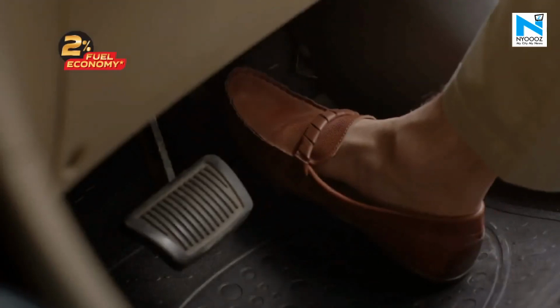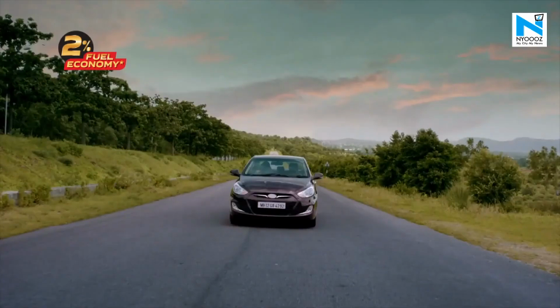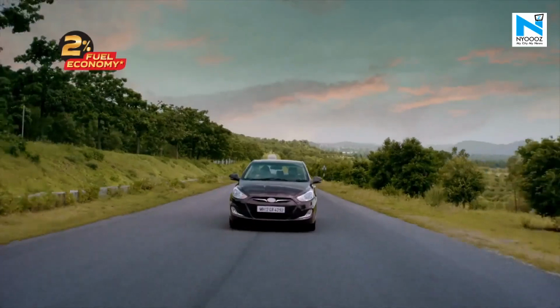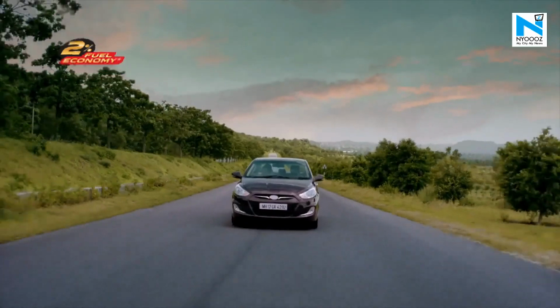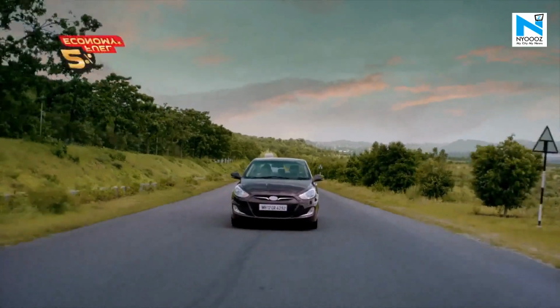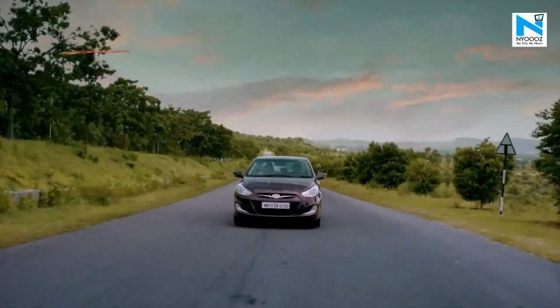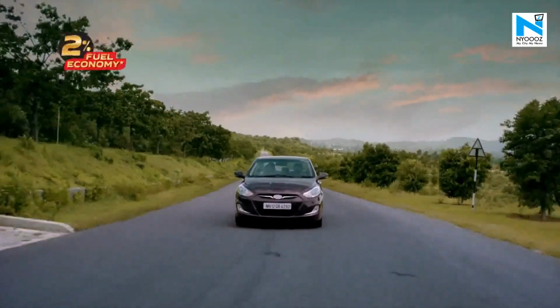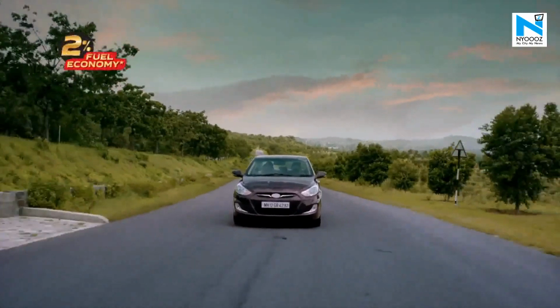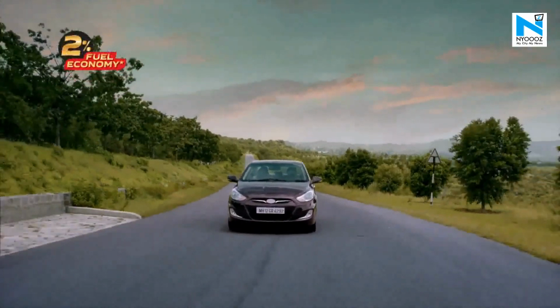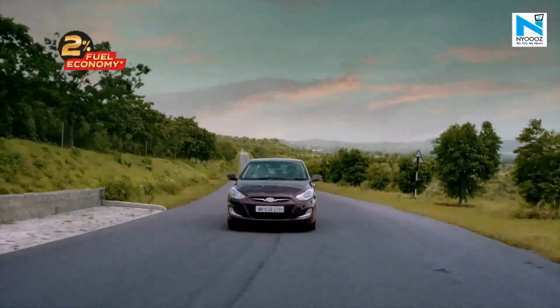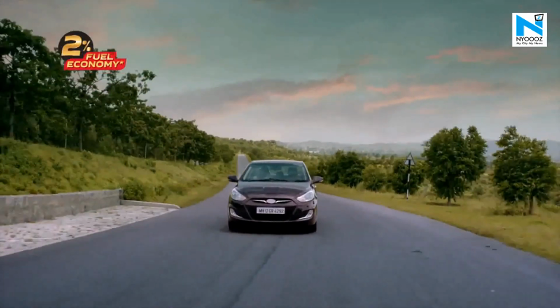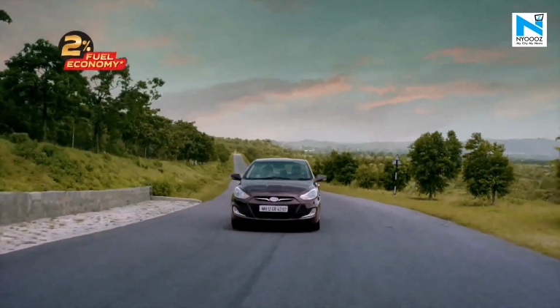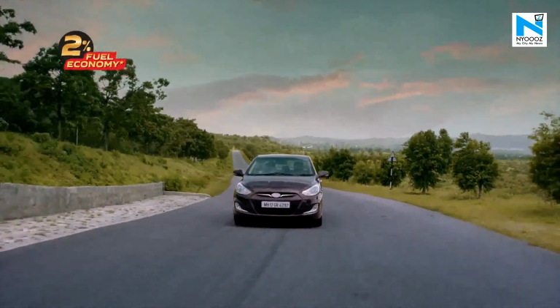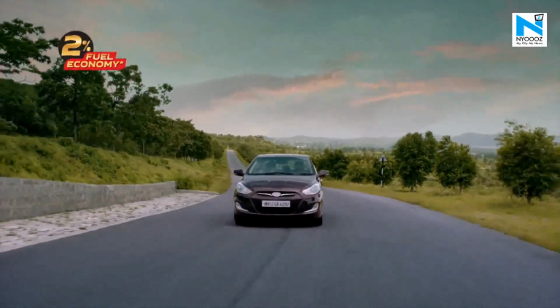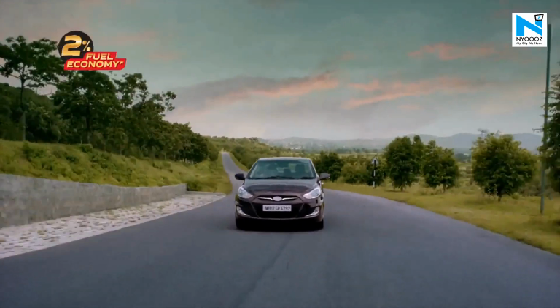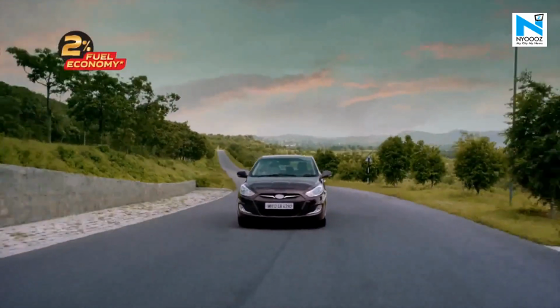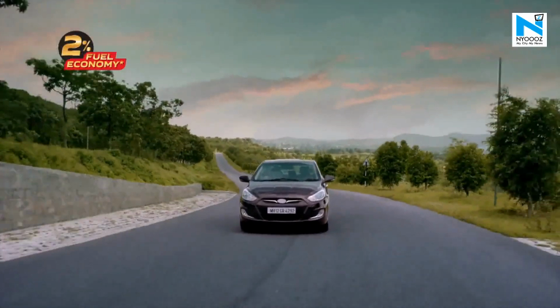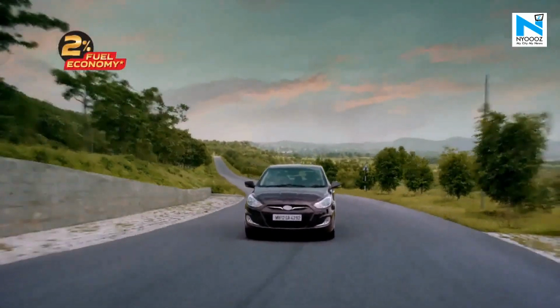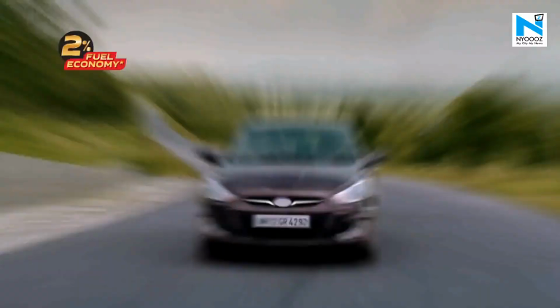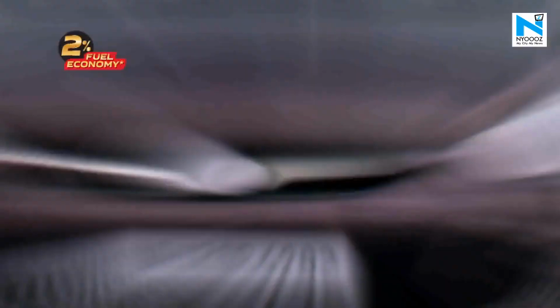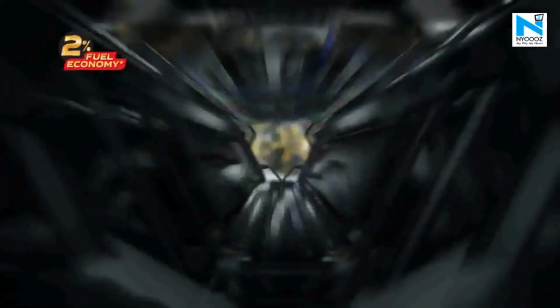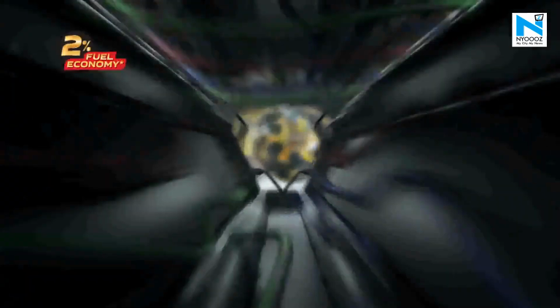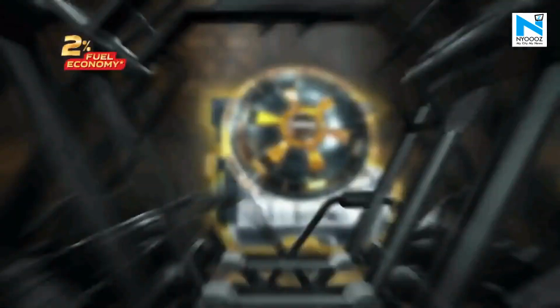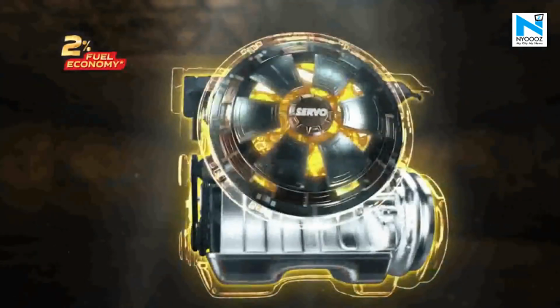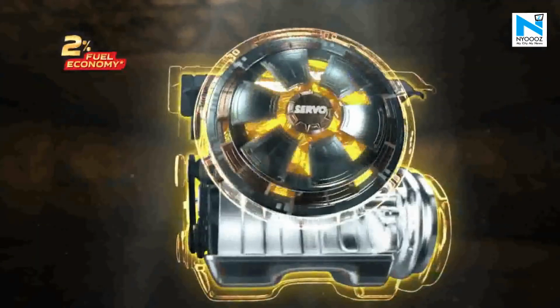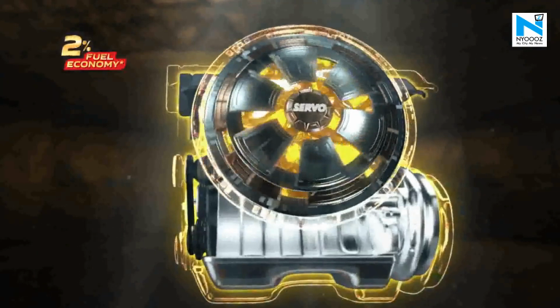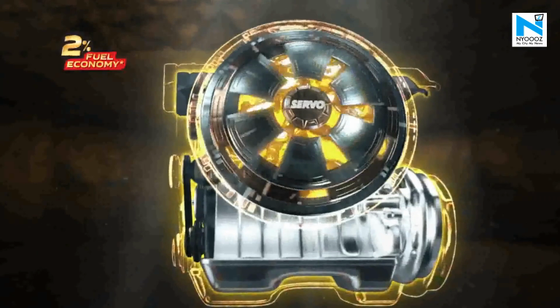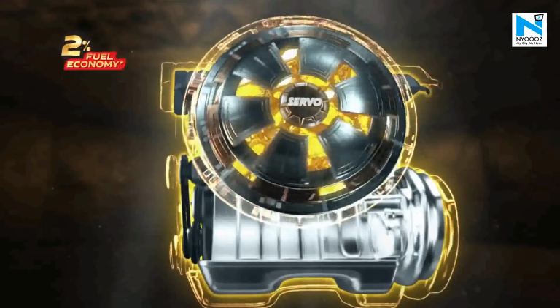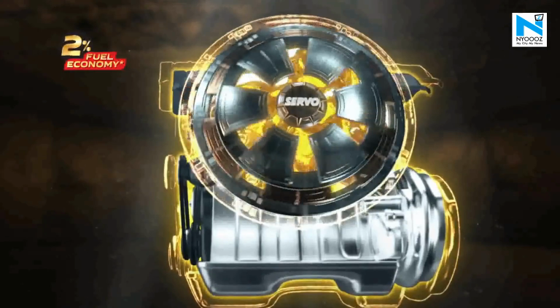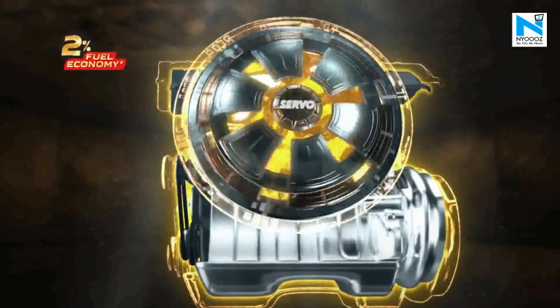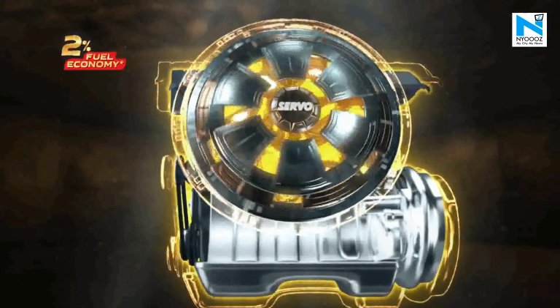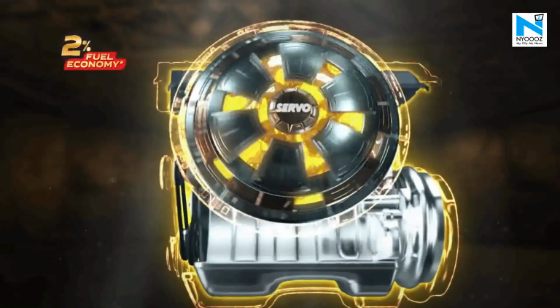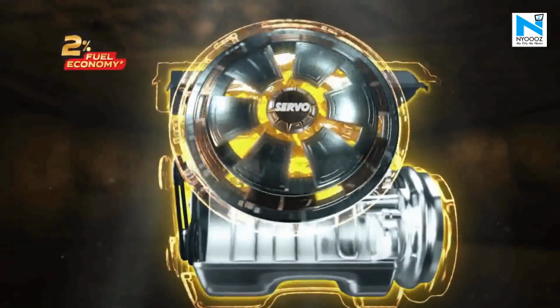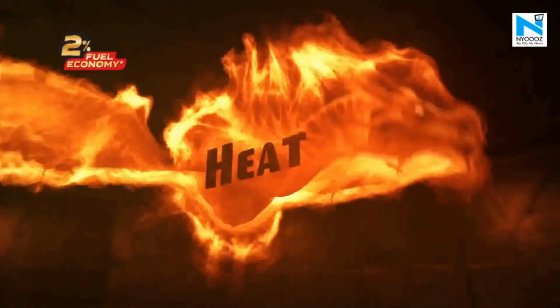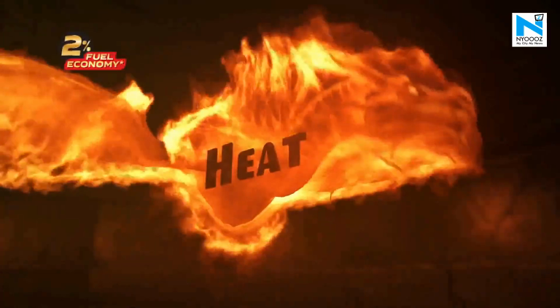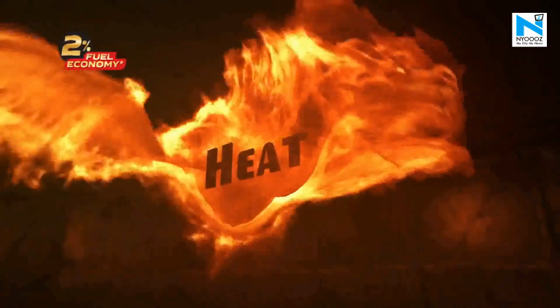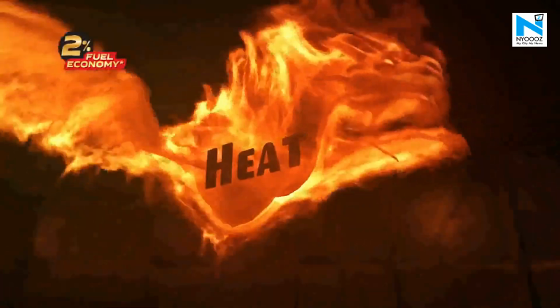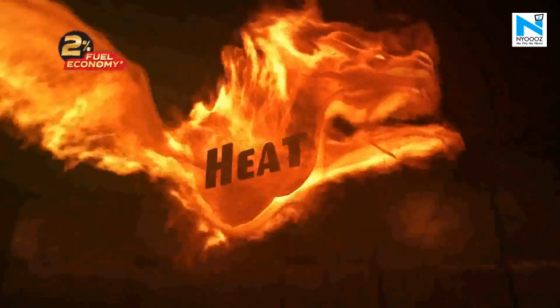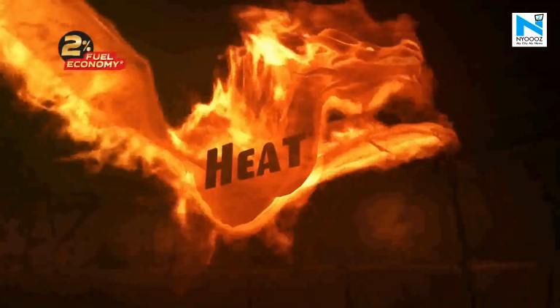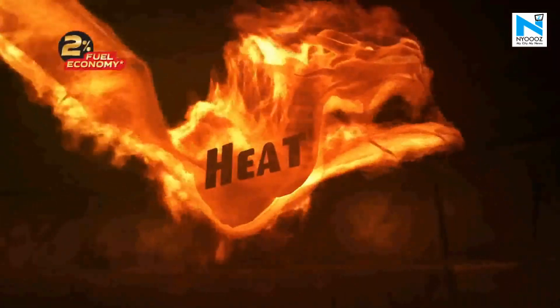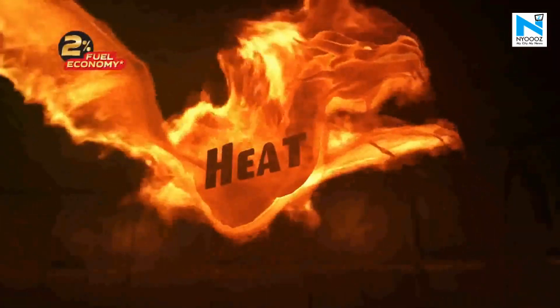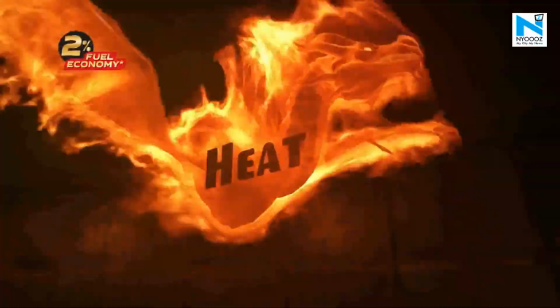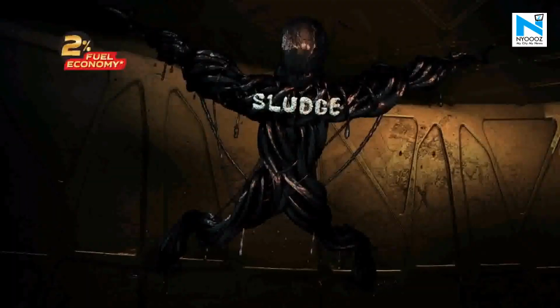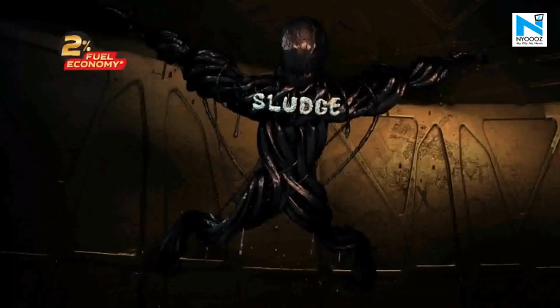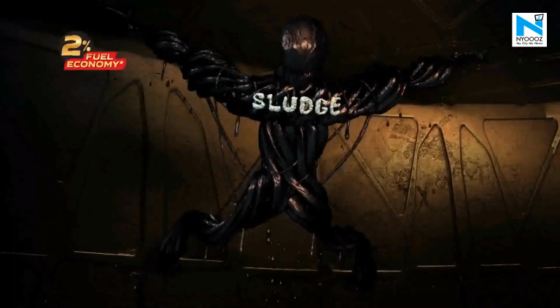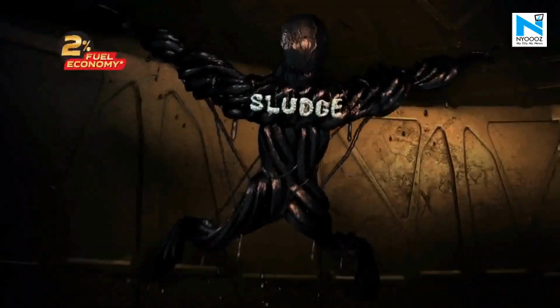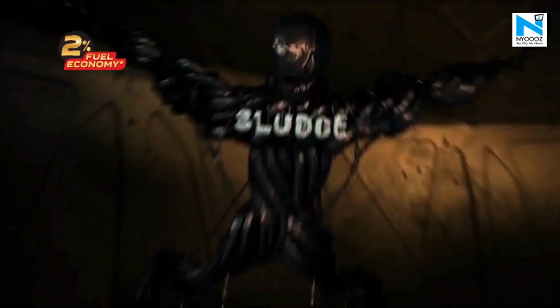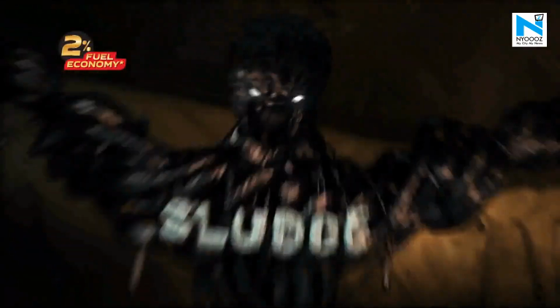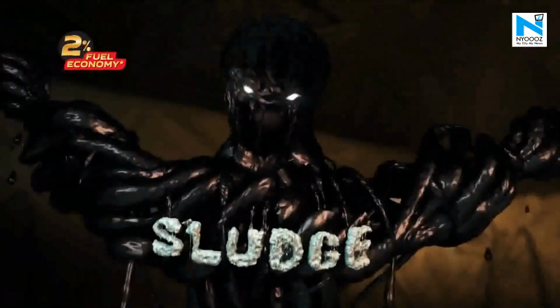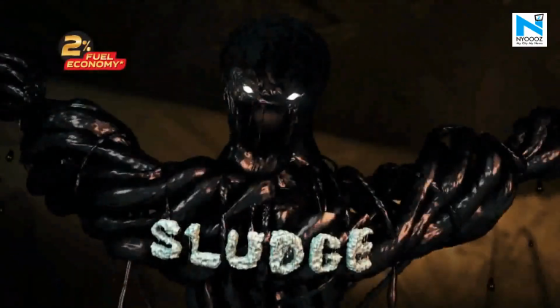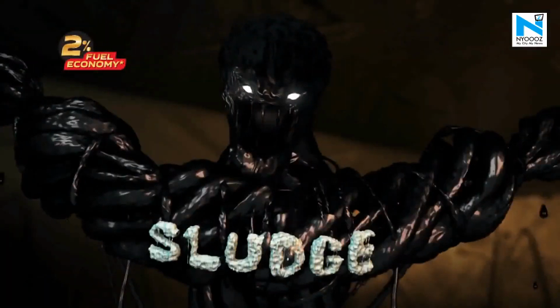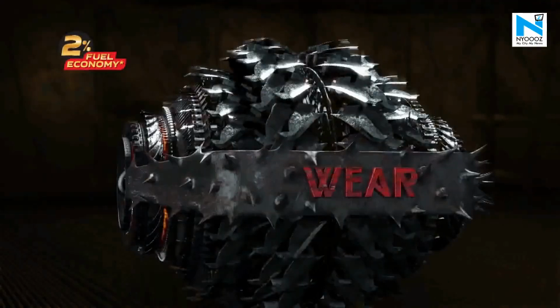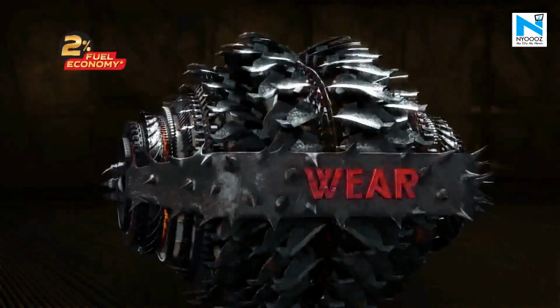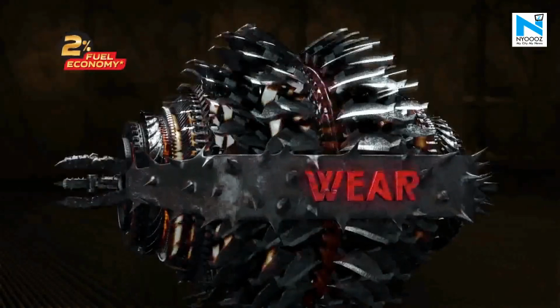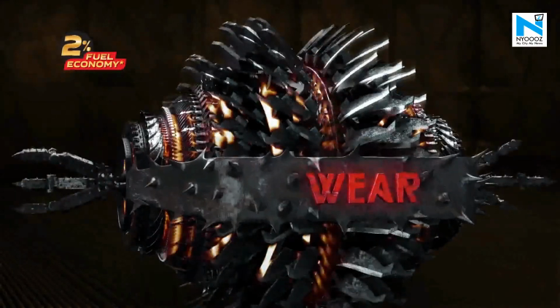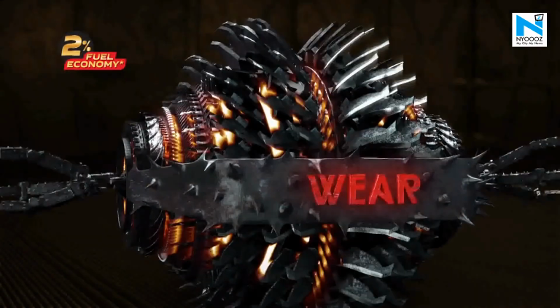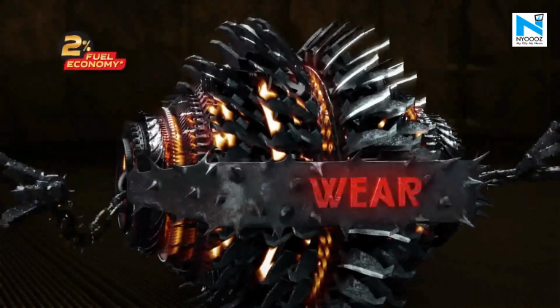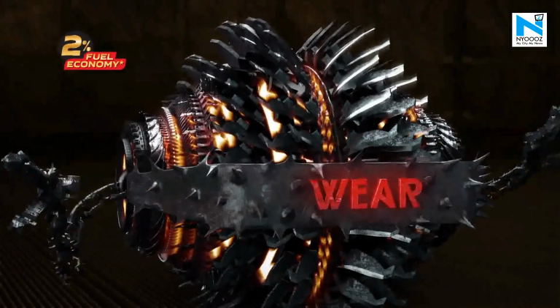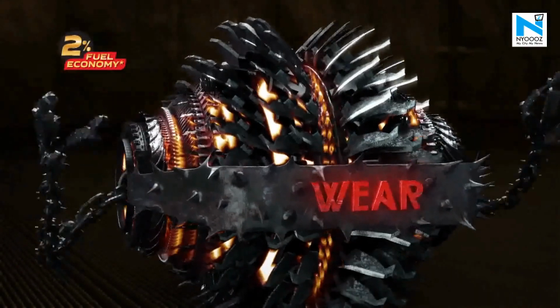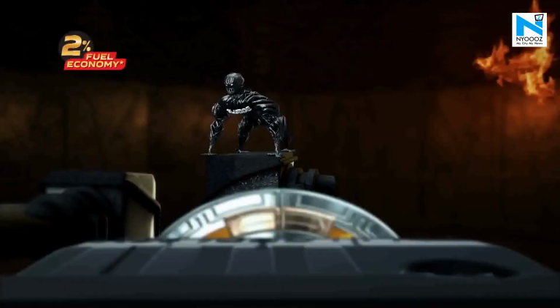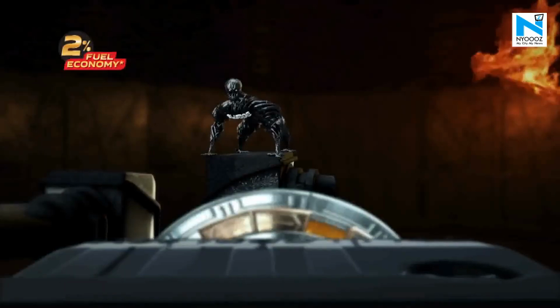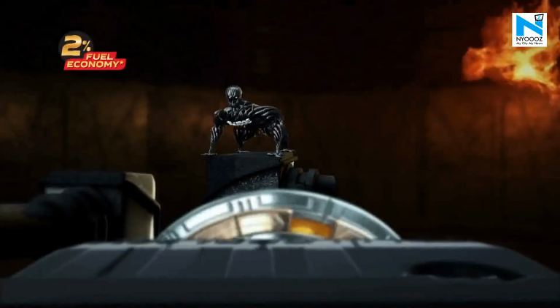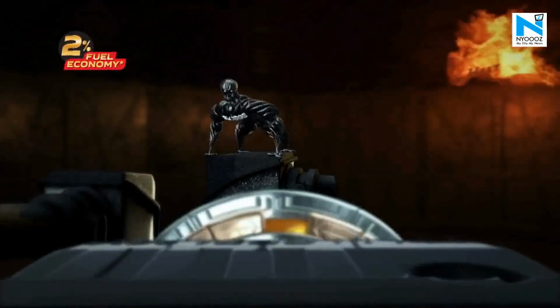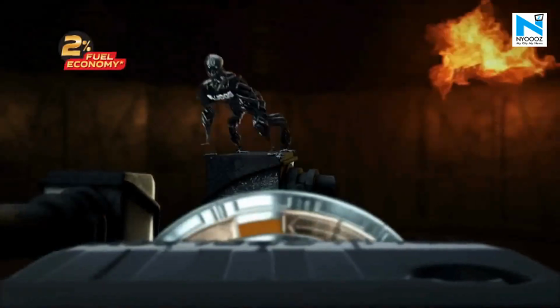As you drive, your car engine fights heat, sludge and wear.